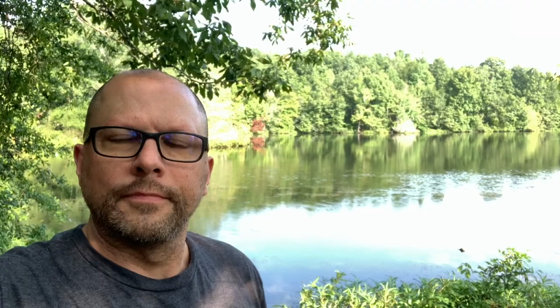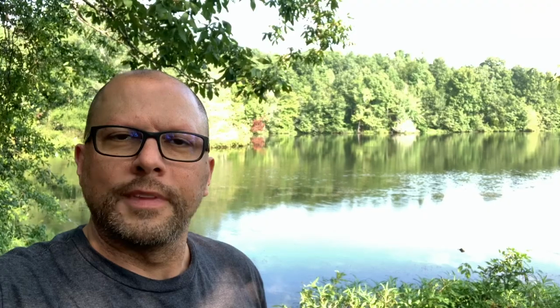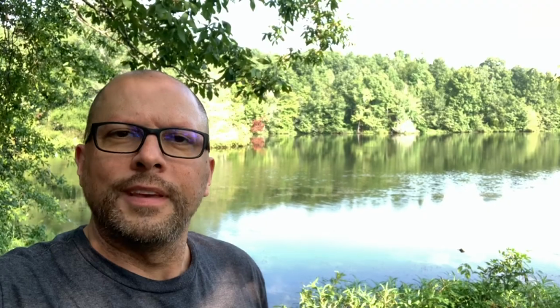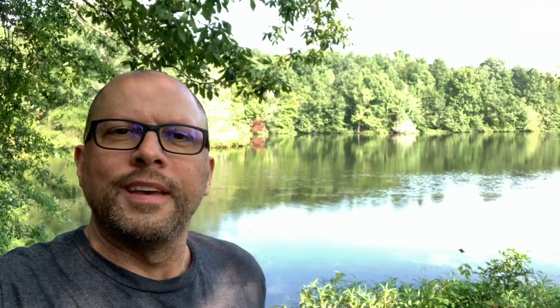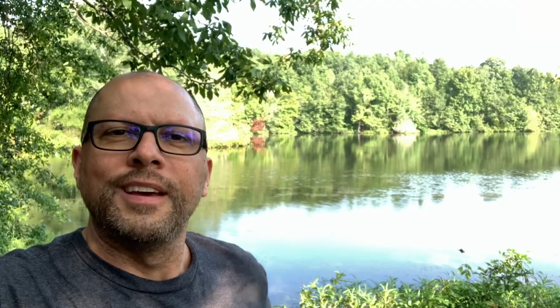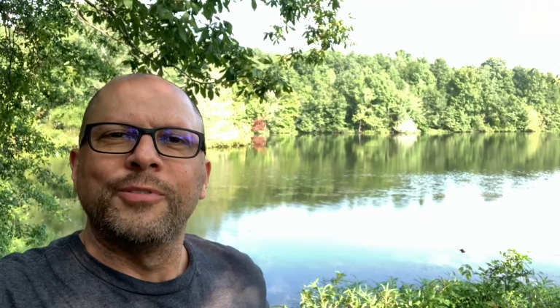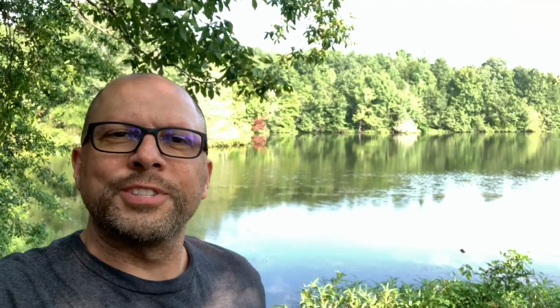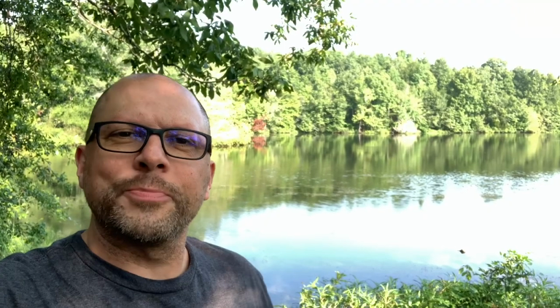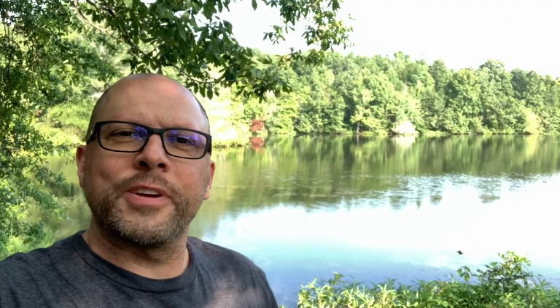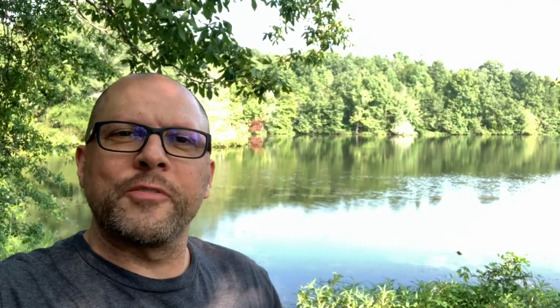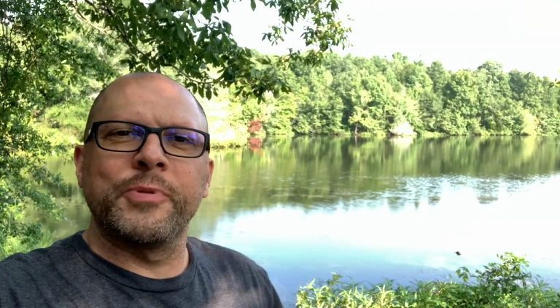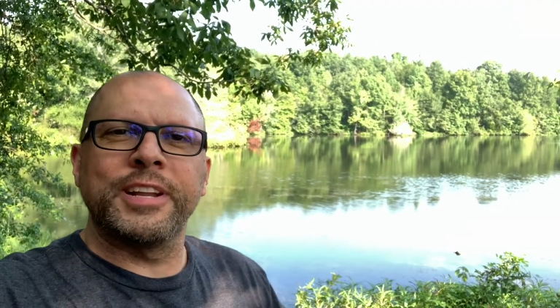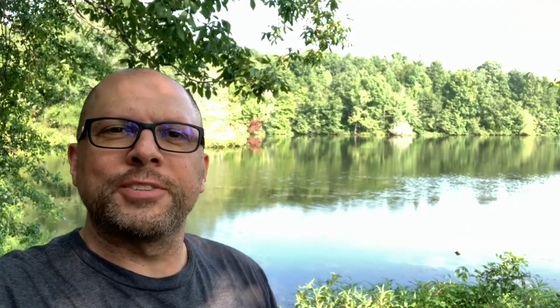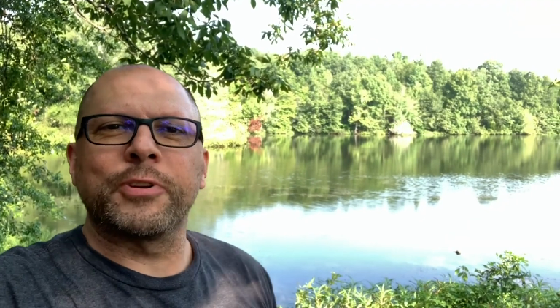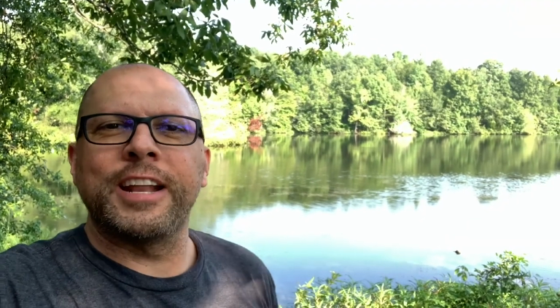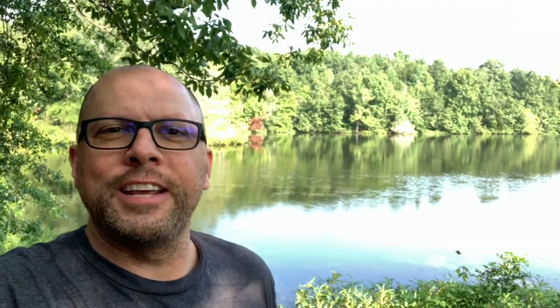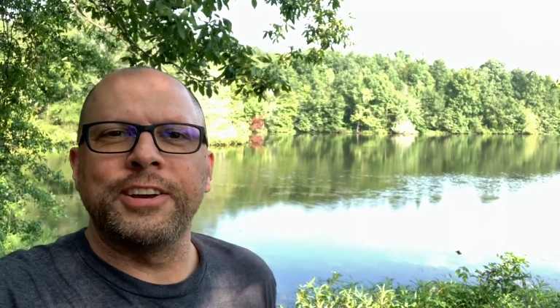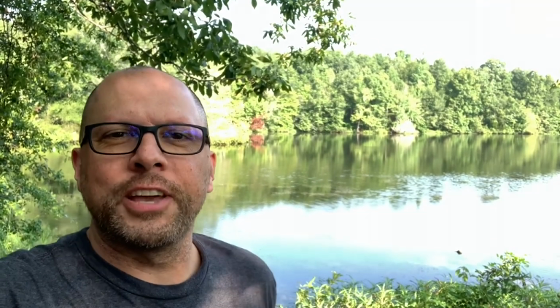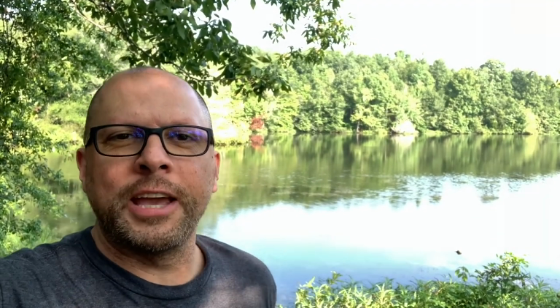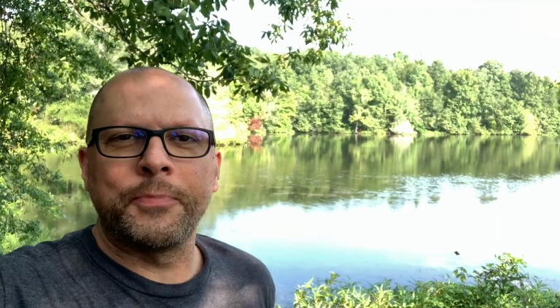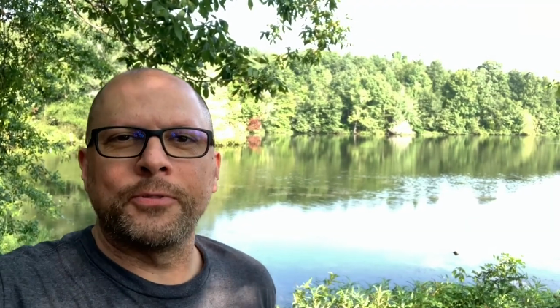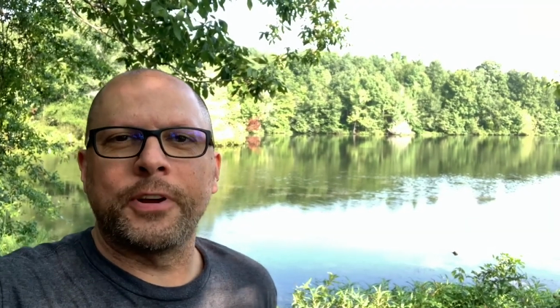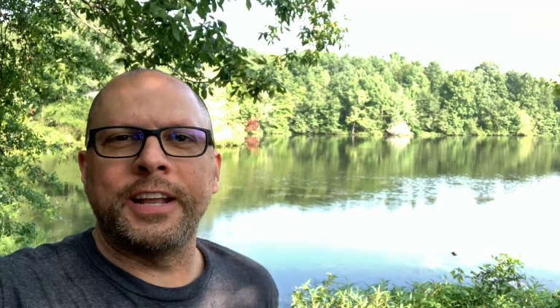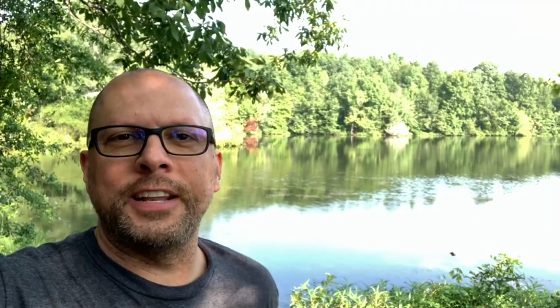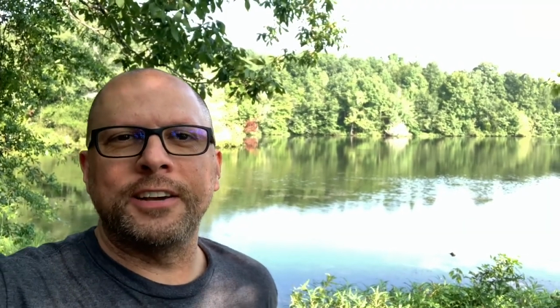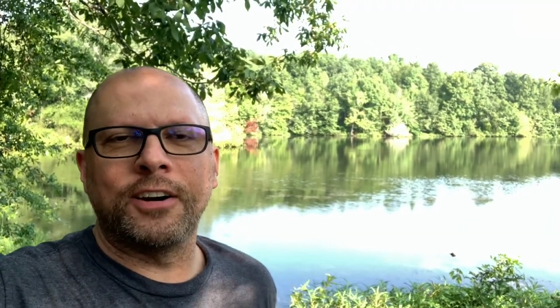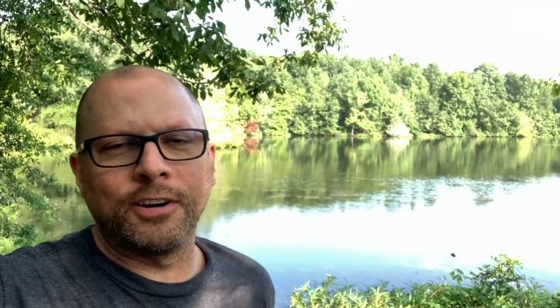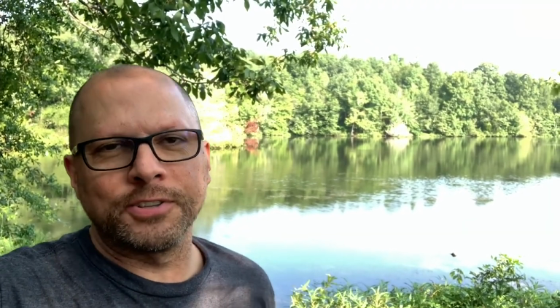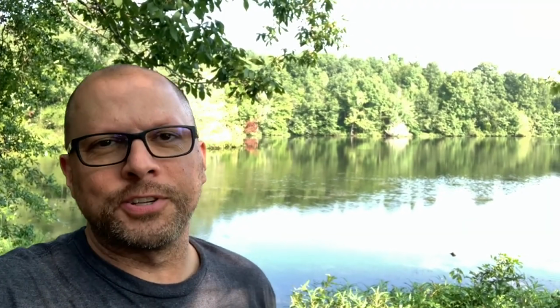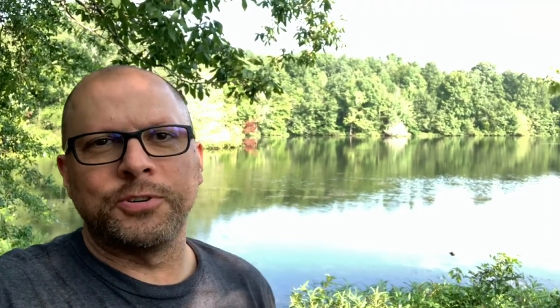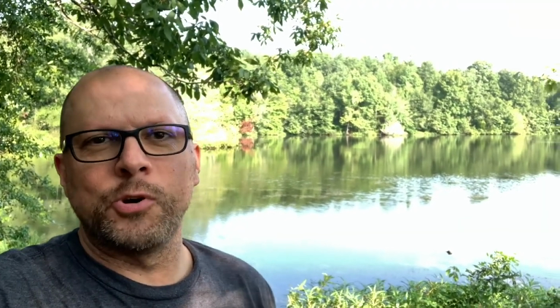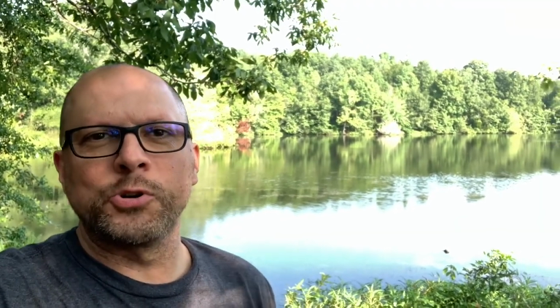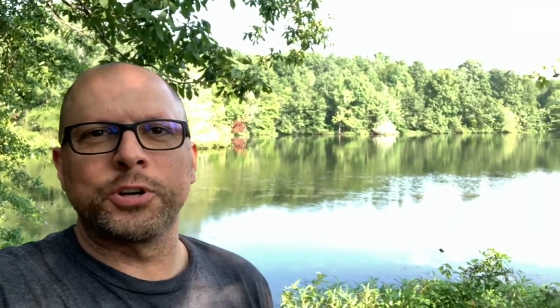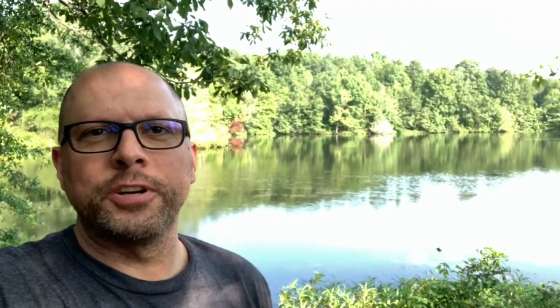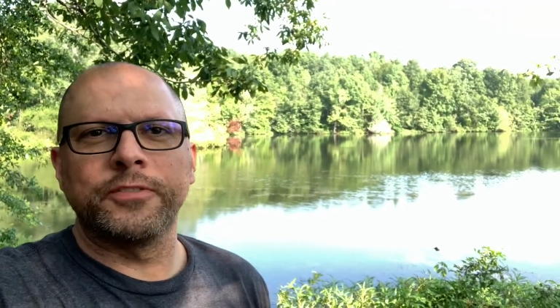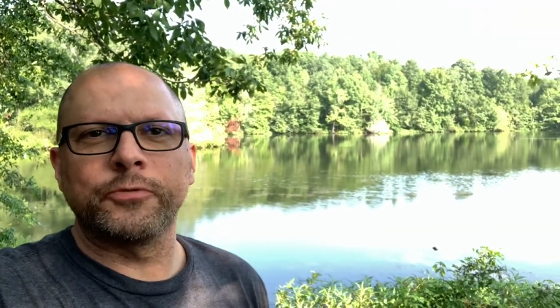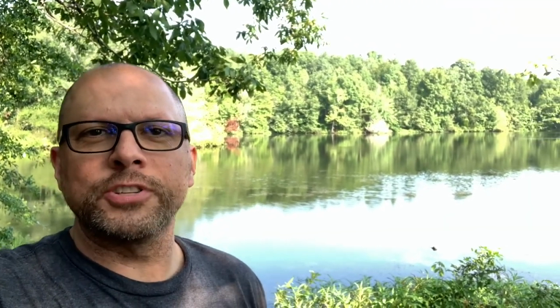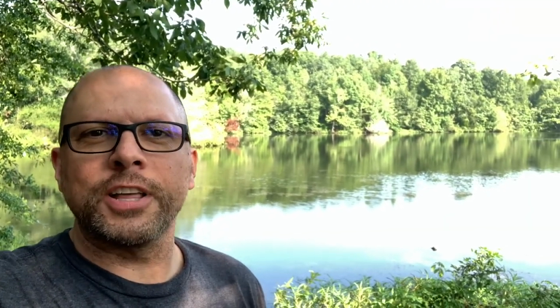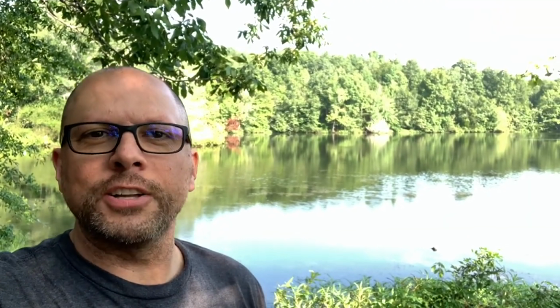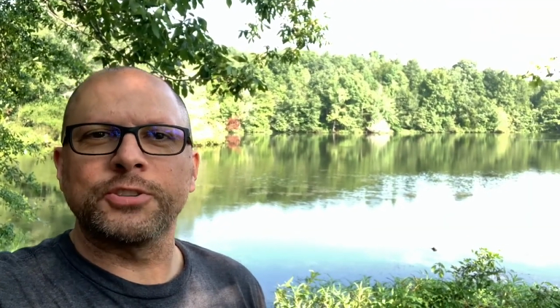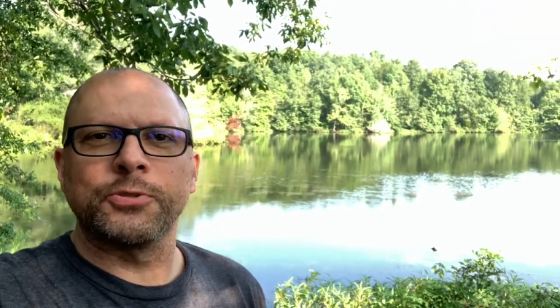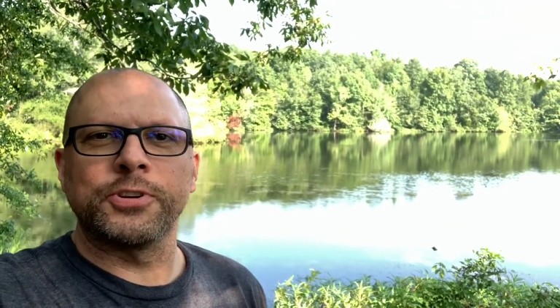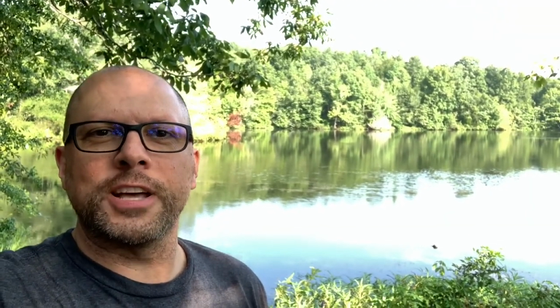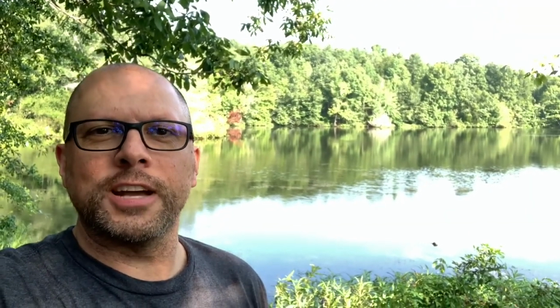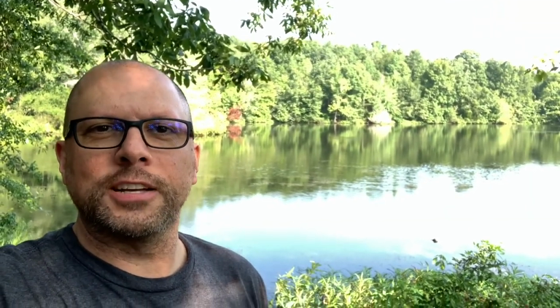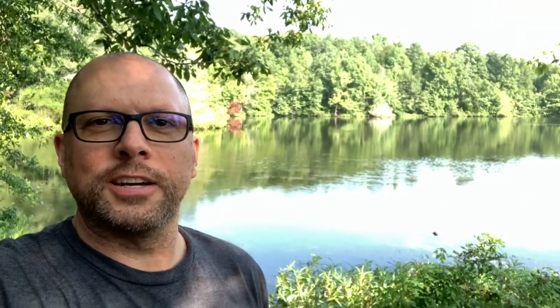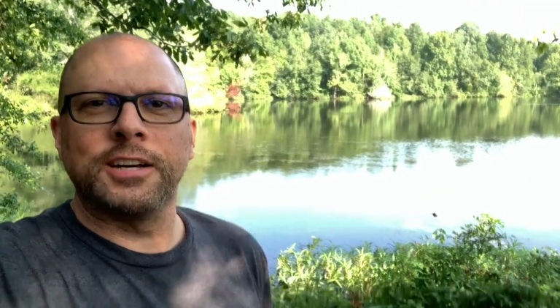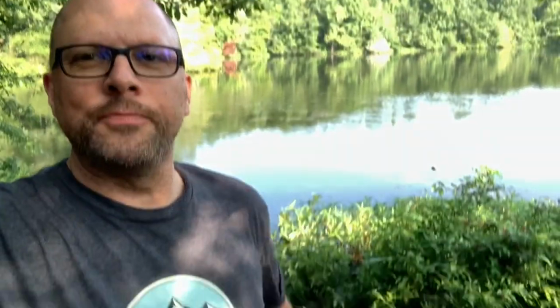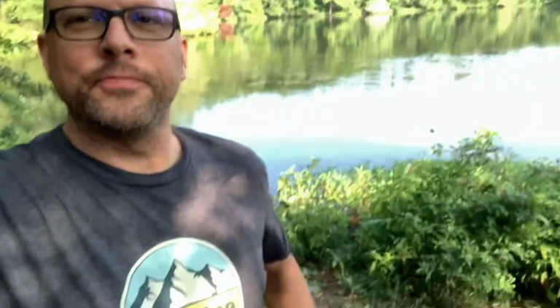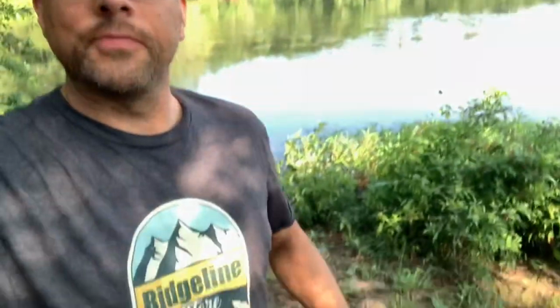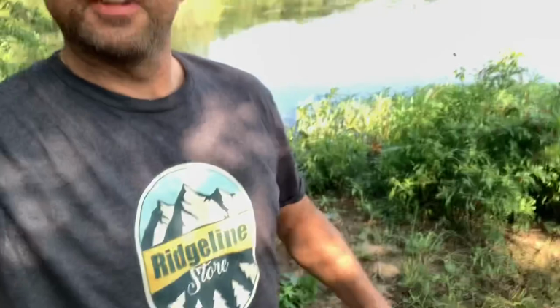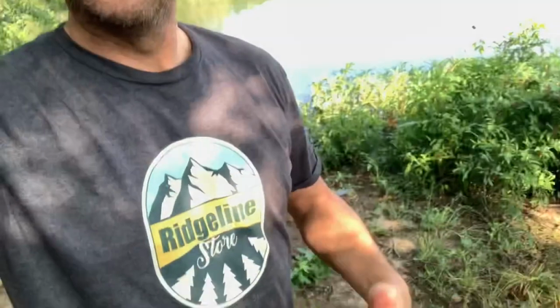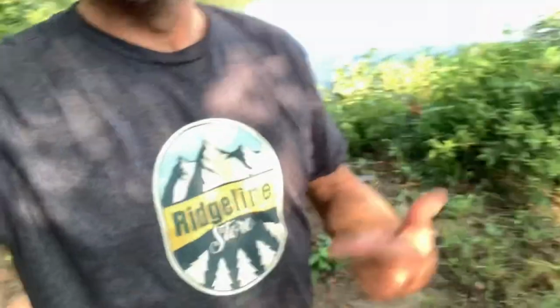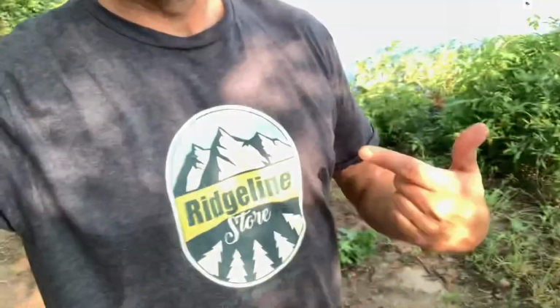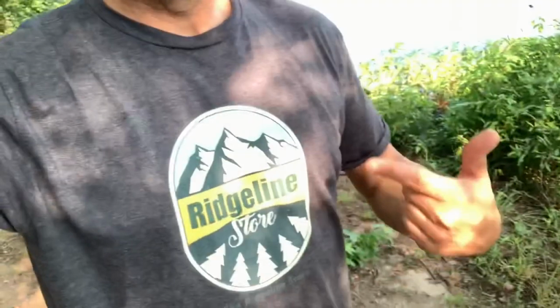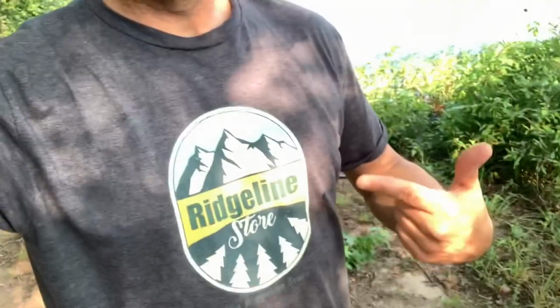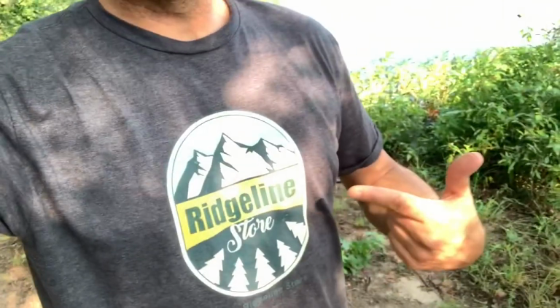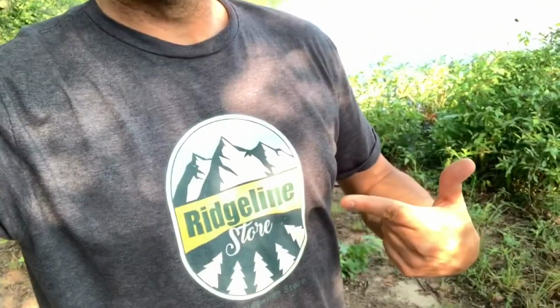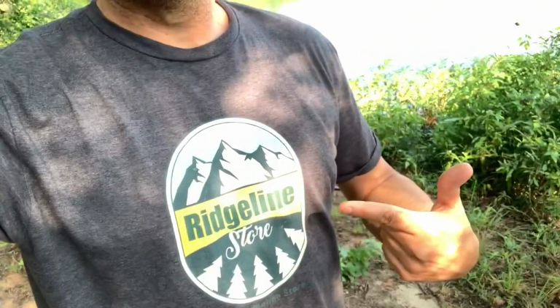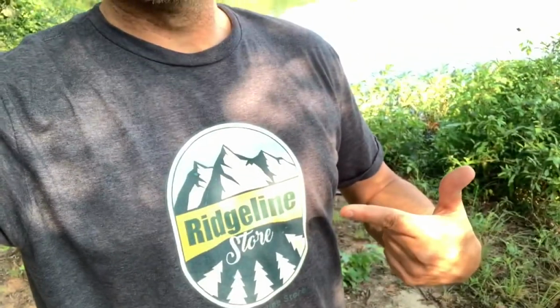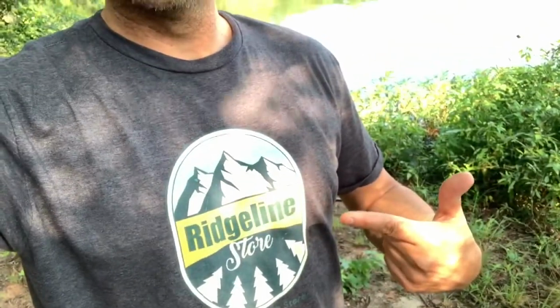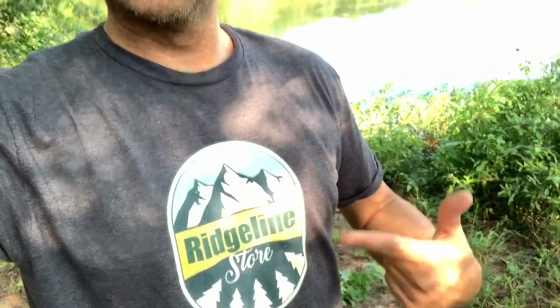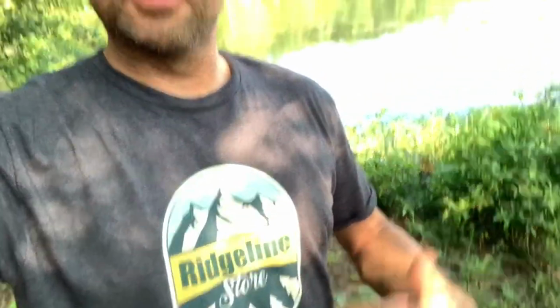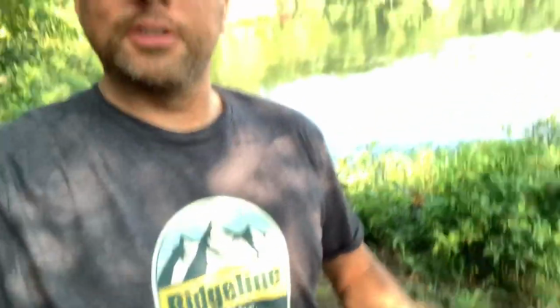What's up everybody? It's Randy here, Campin' Randy, also owner of RidgelineStore.com. Got some shirts on.